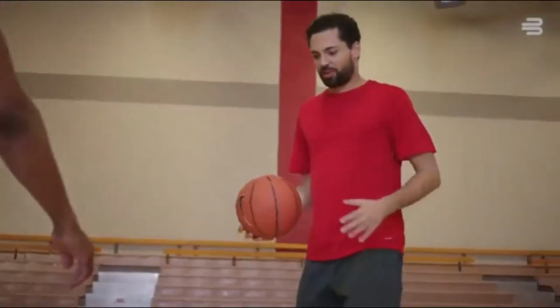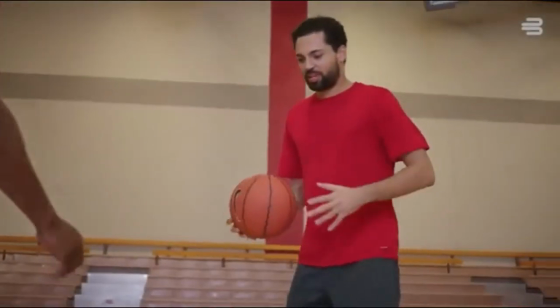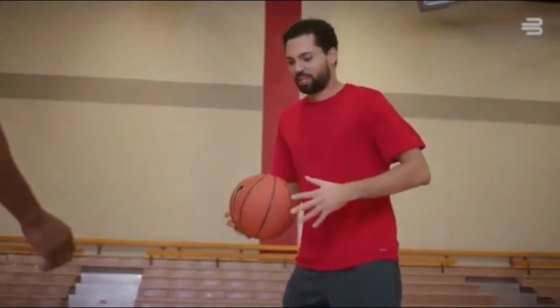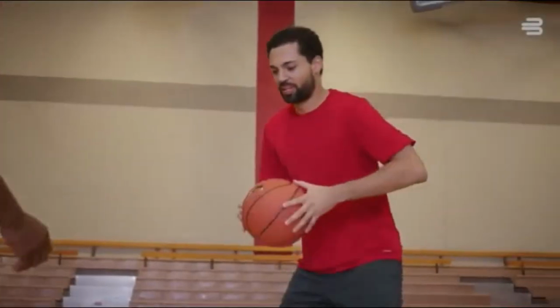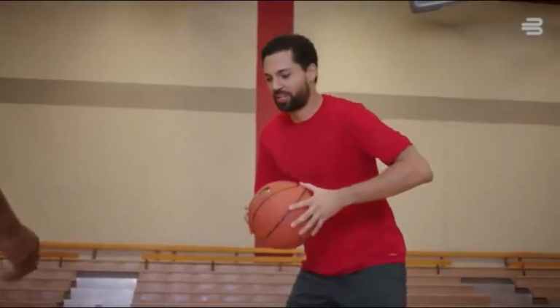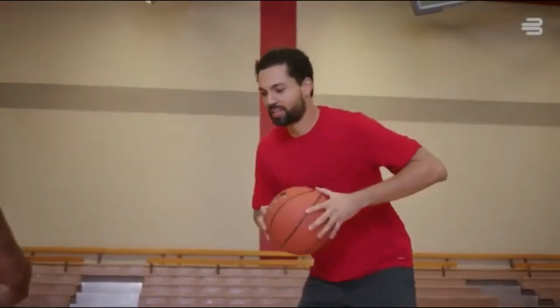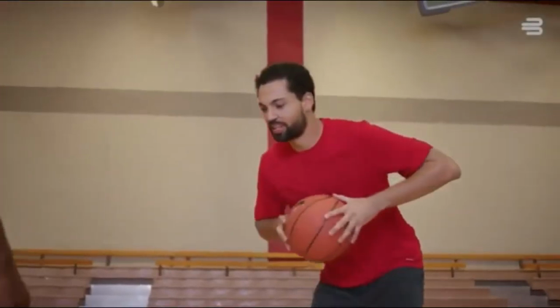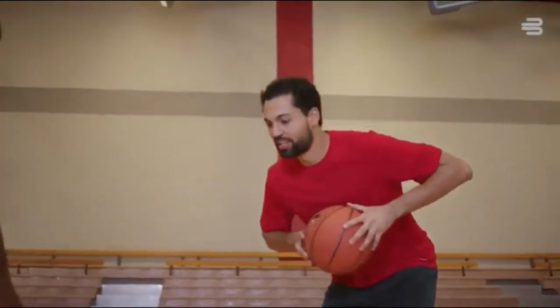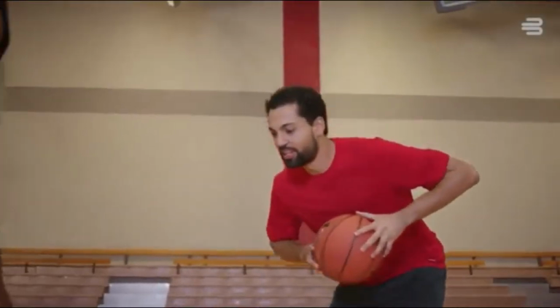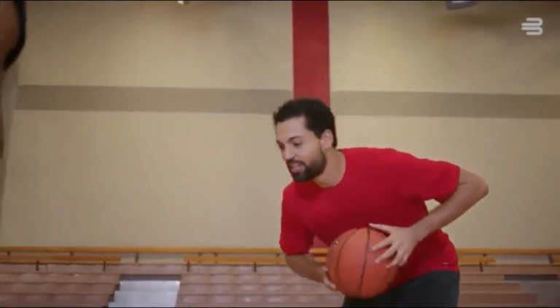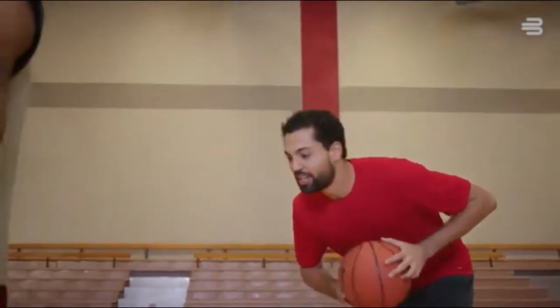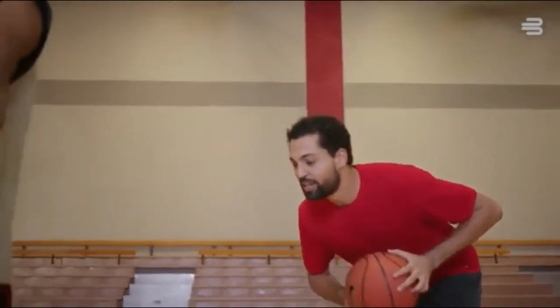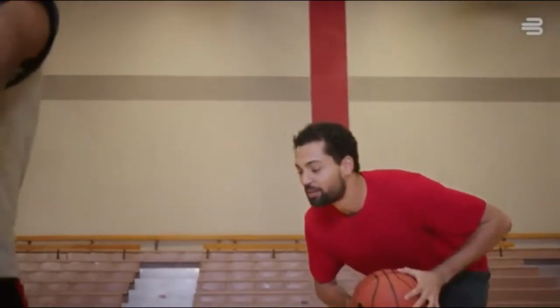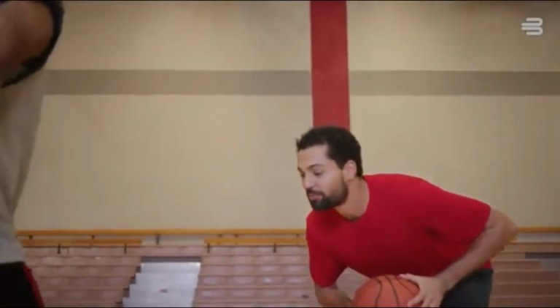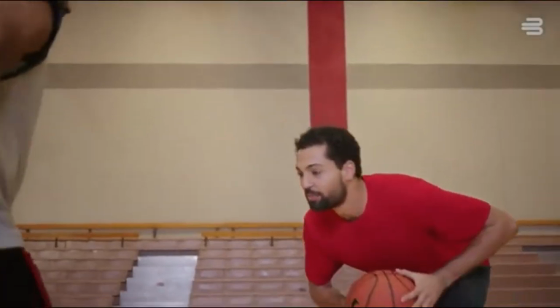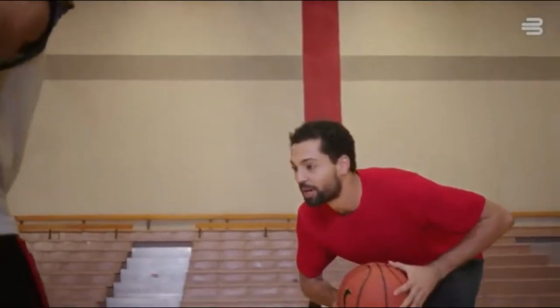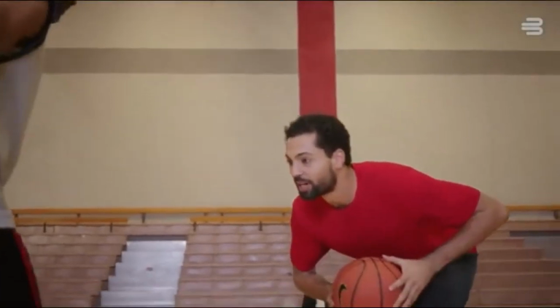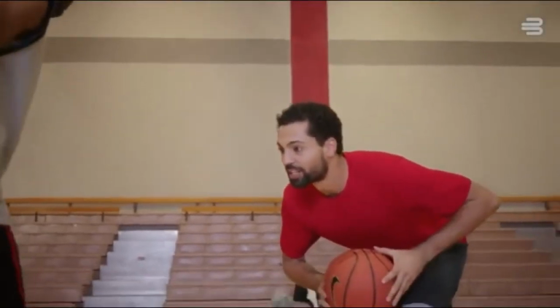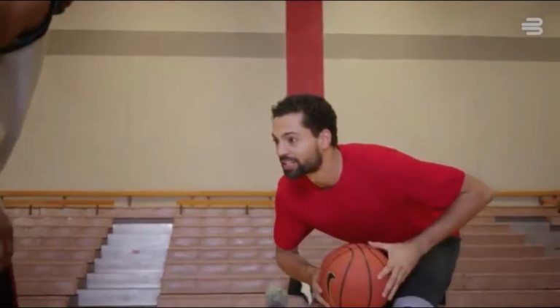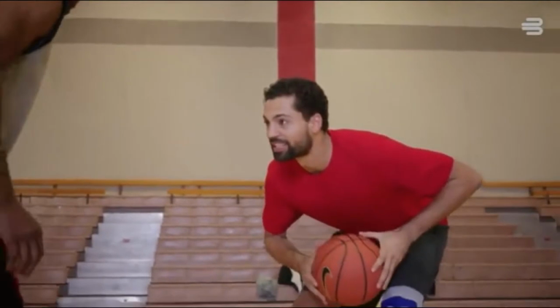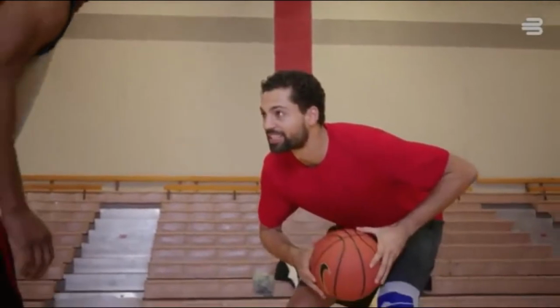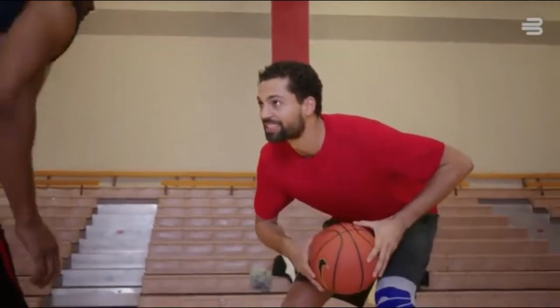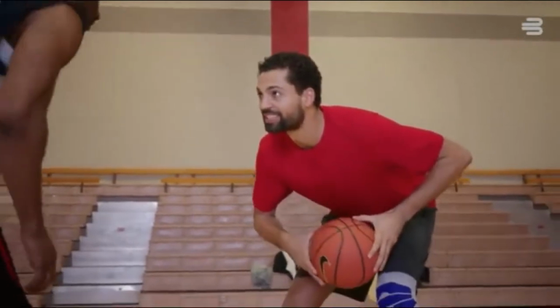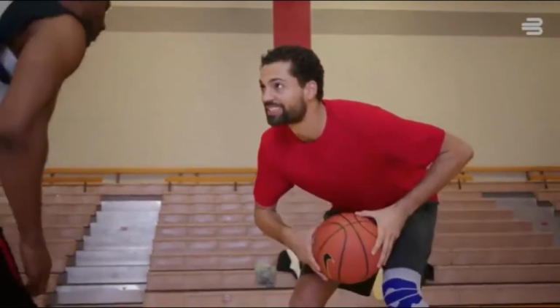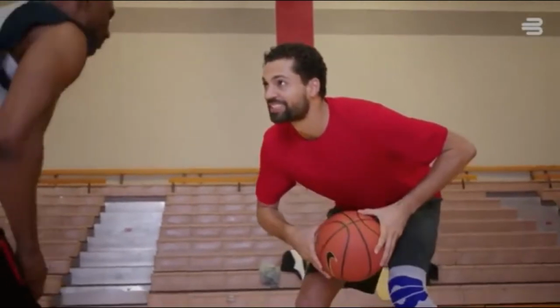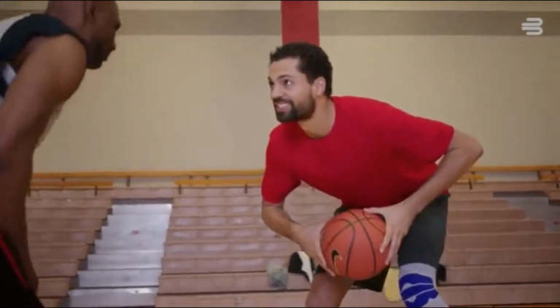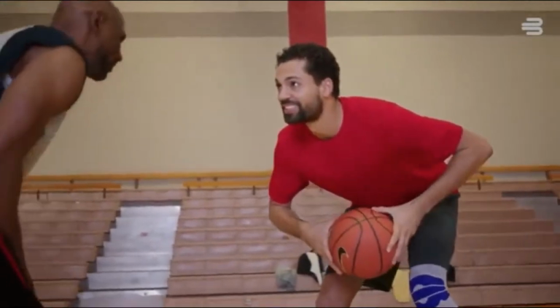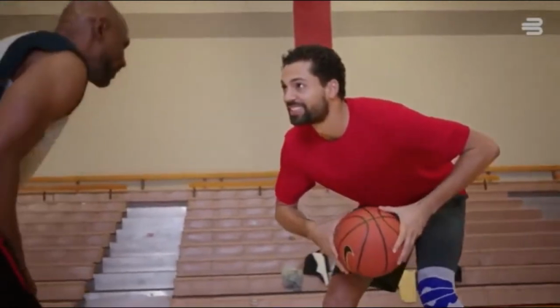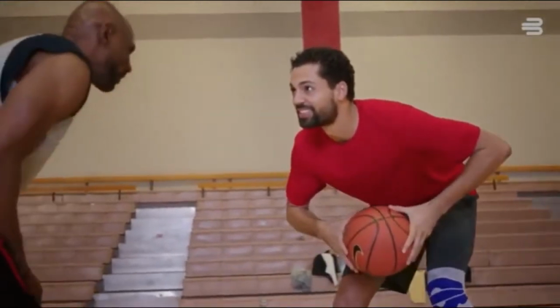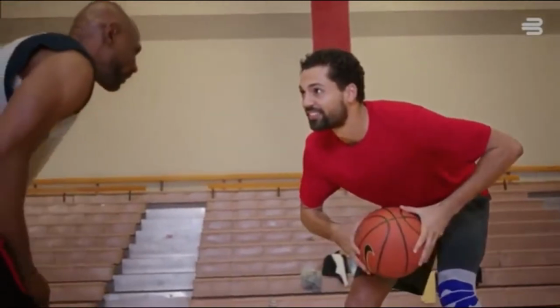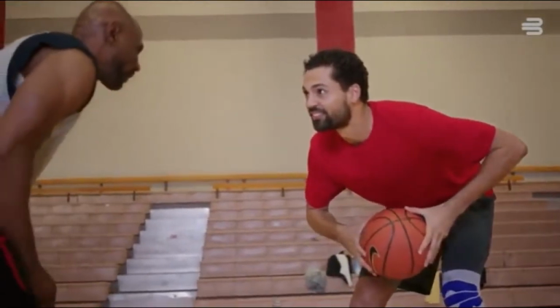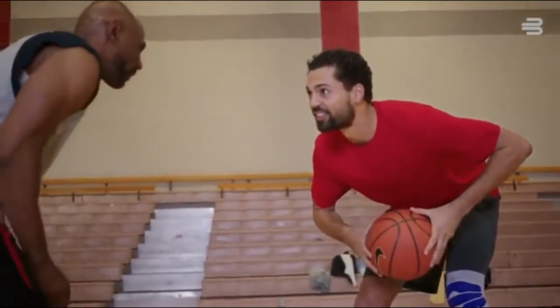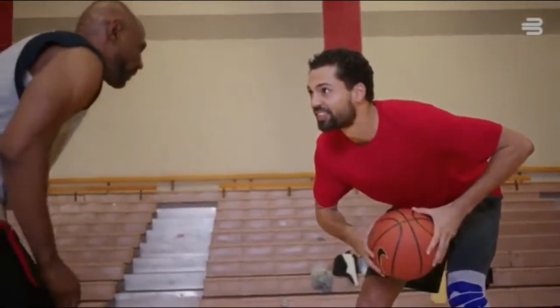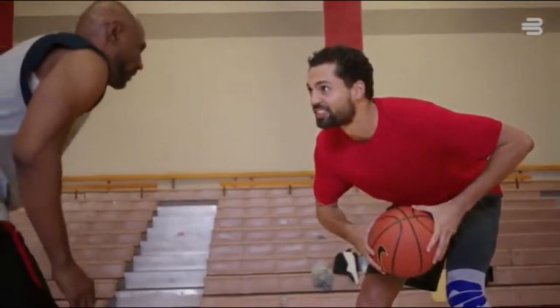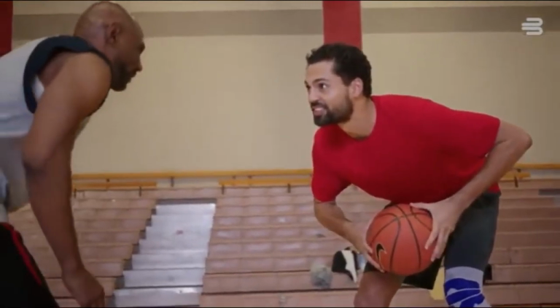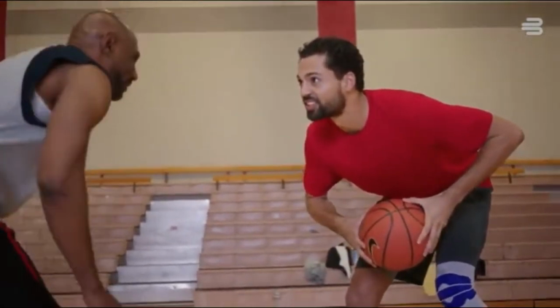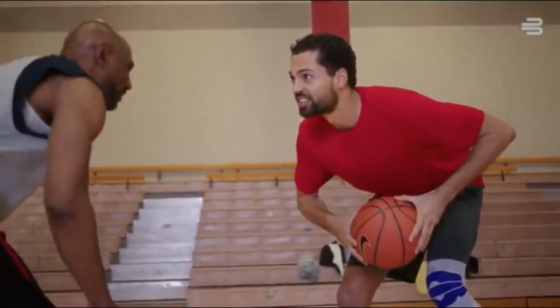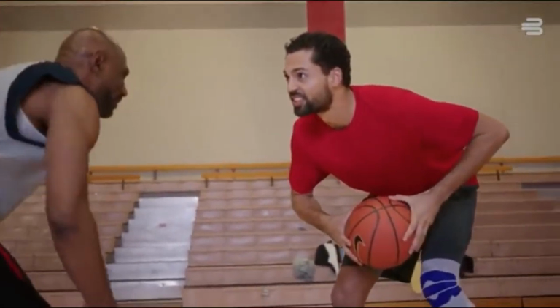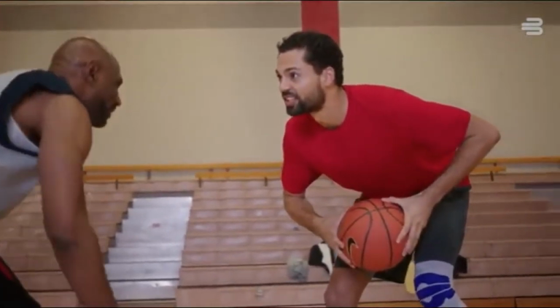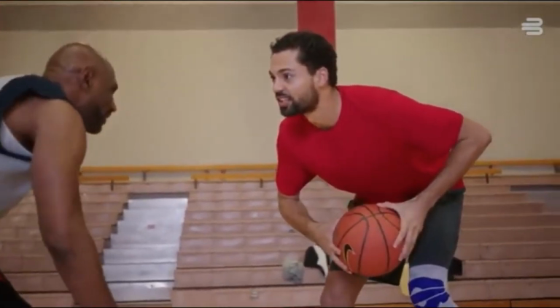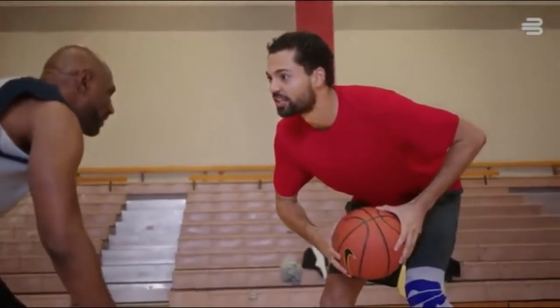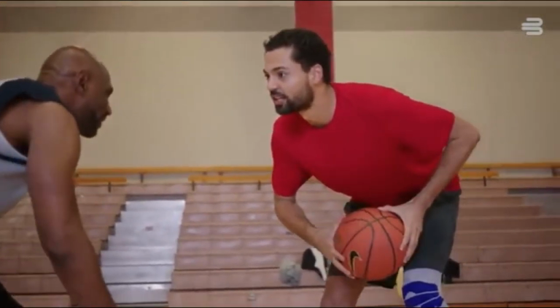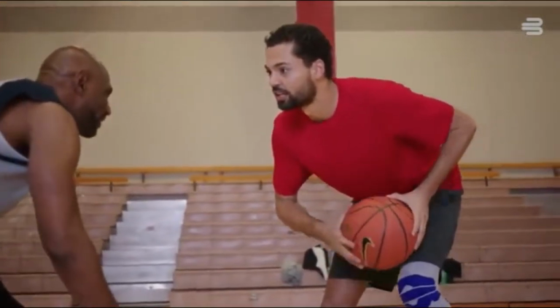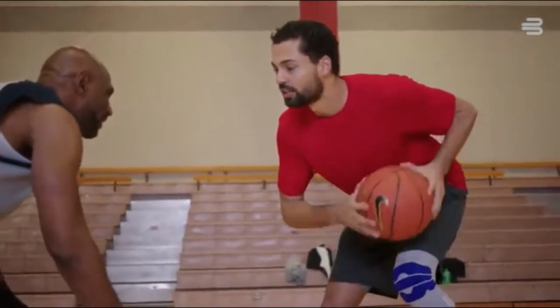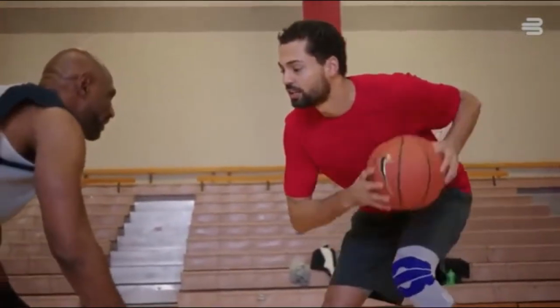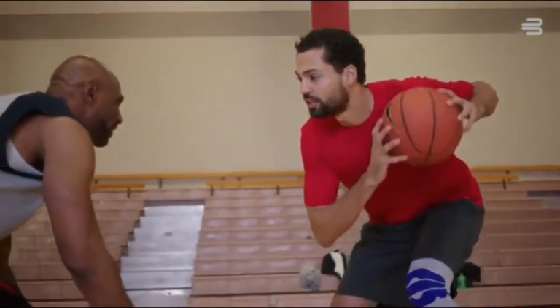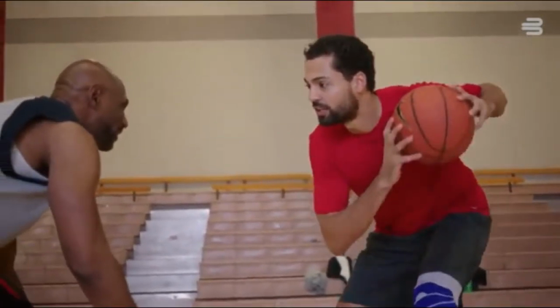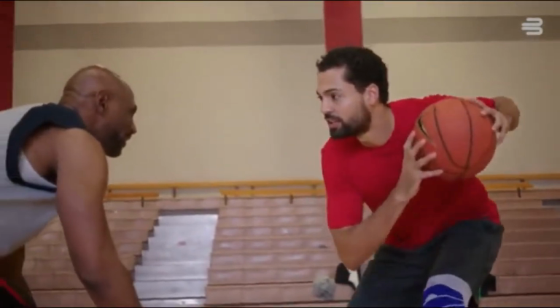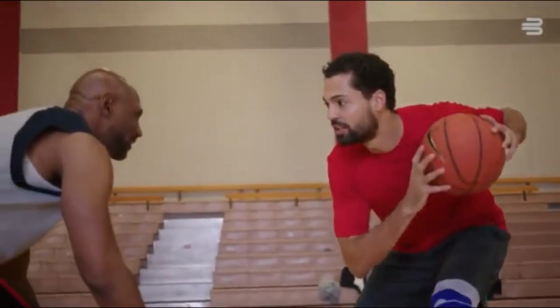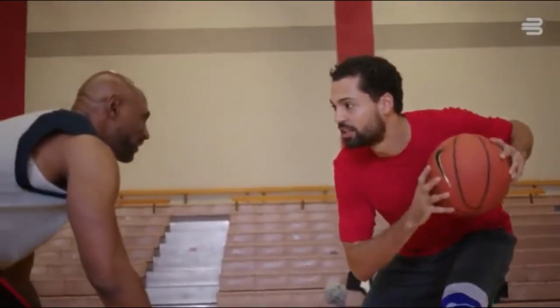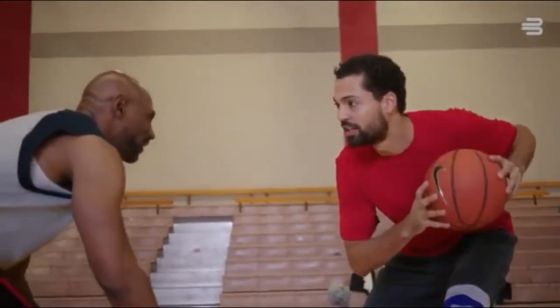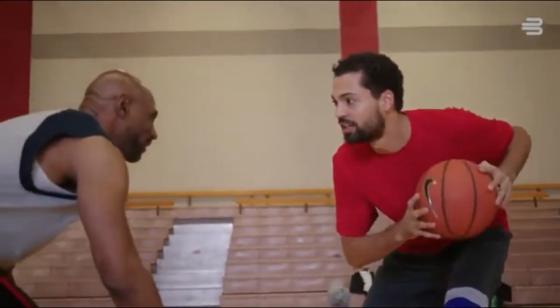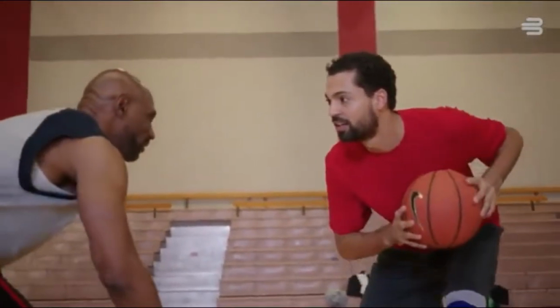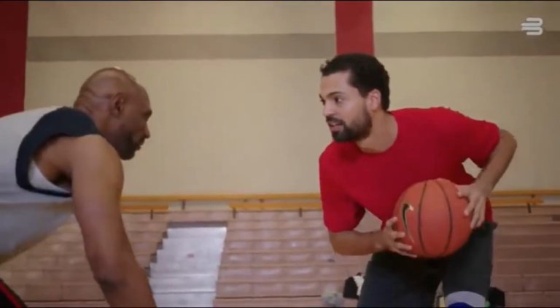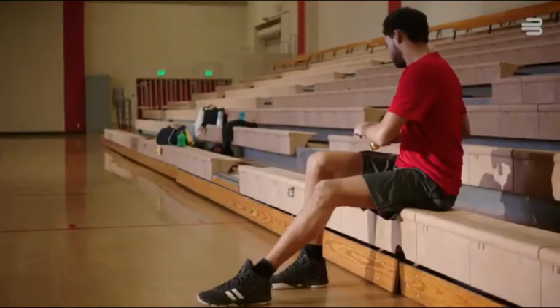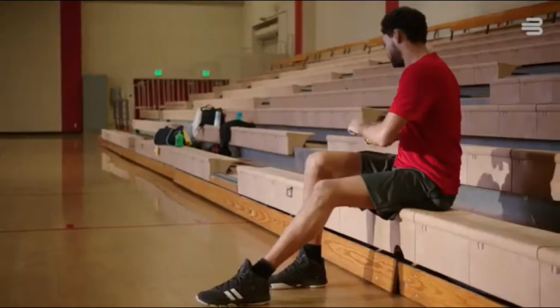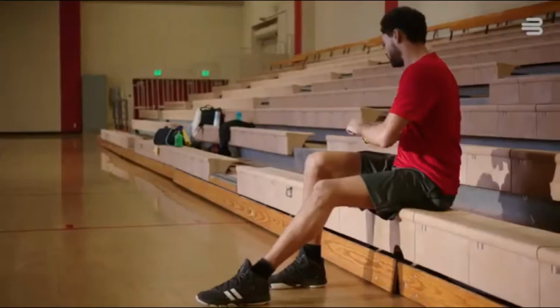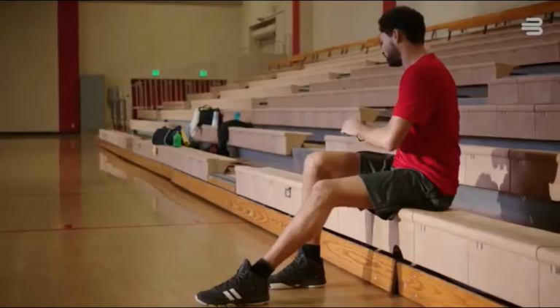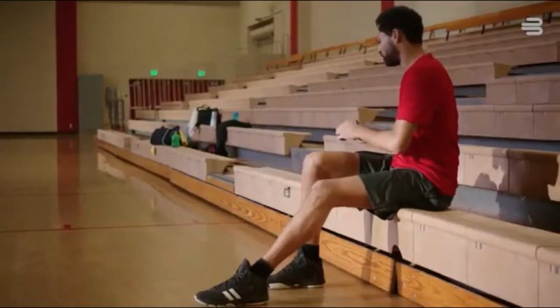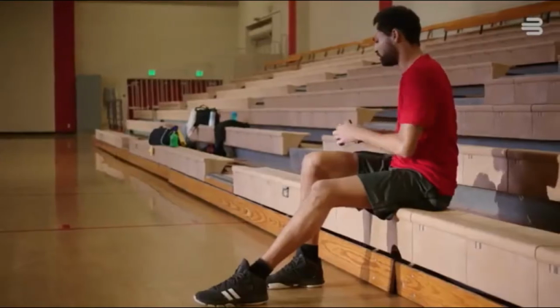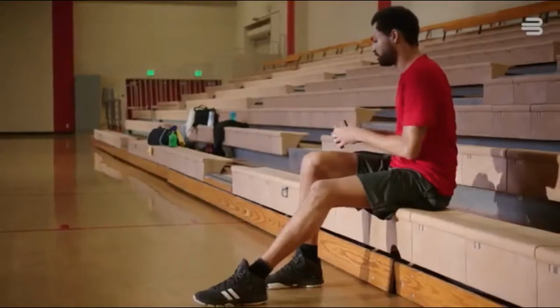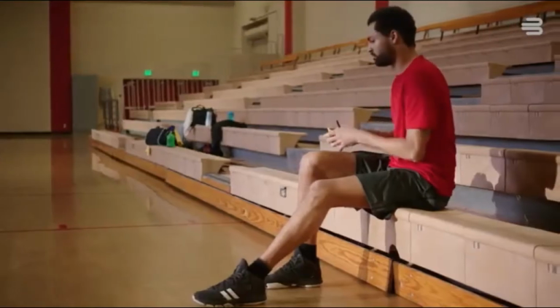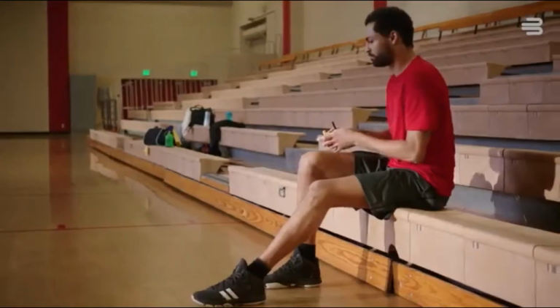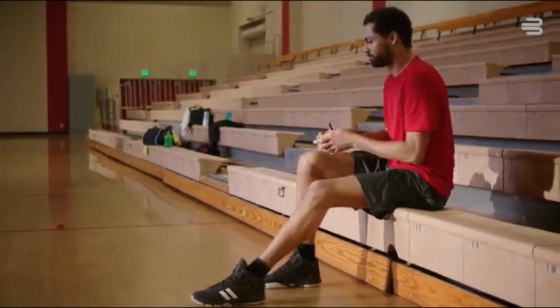Basketball has been a part of my life since I was 12 years old. My GenuTrain Knee Brace provides the support I need to keep going strong.